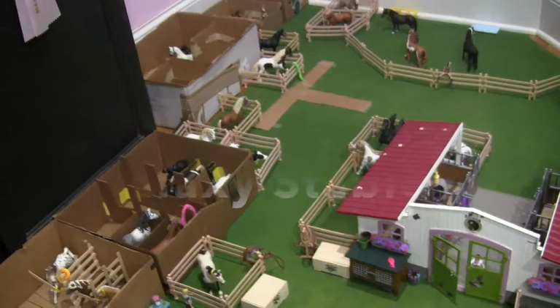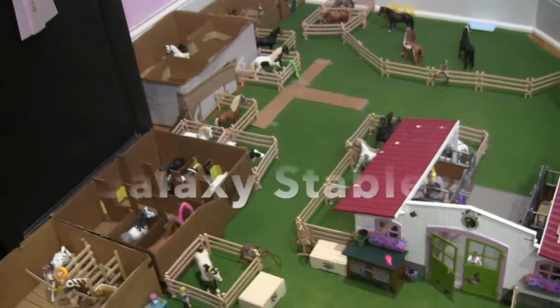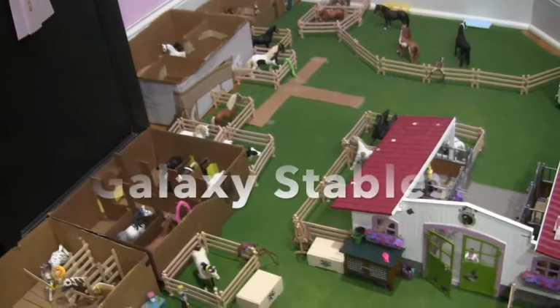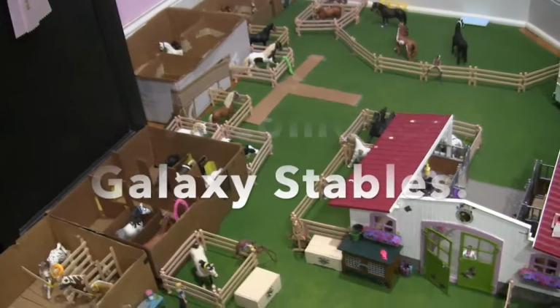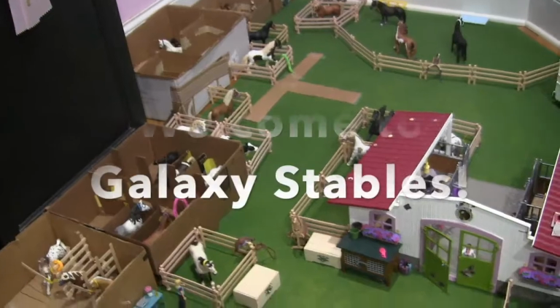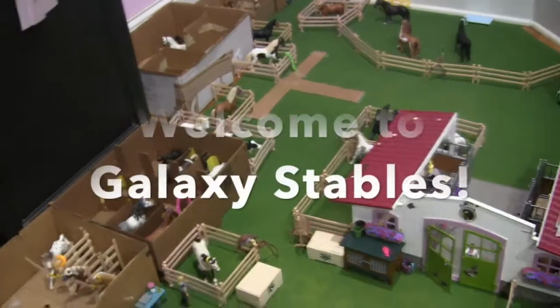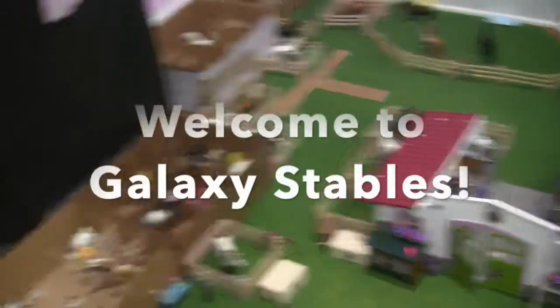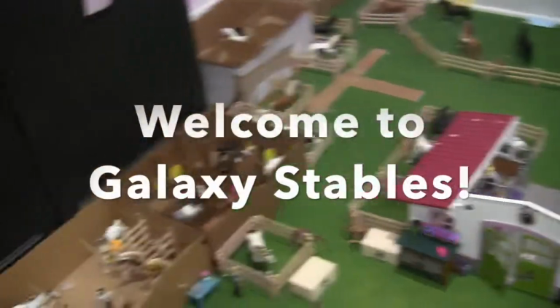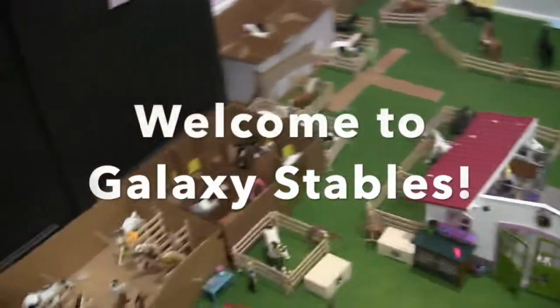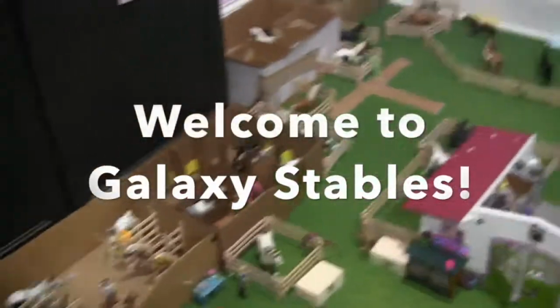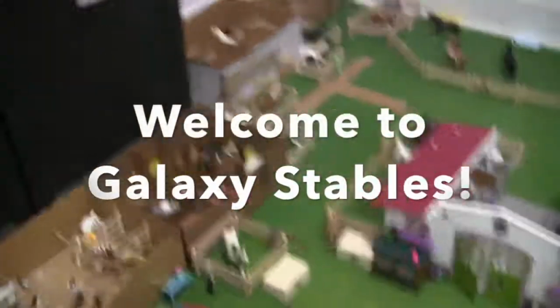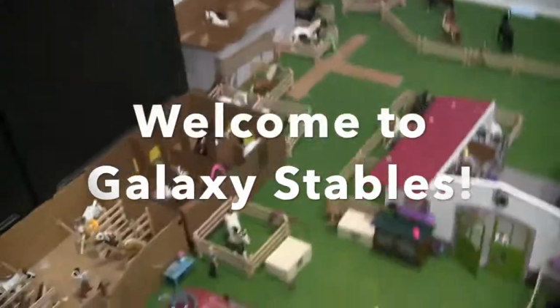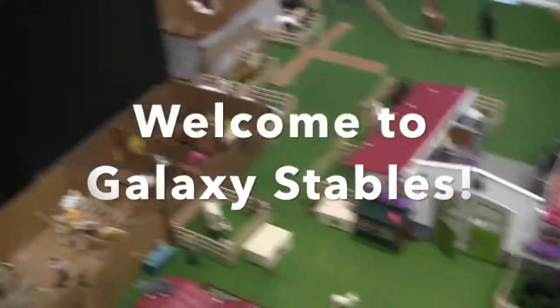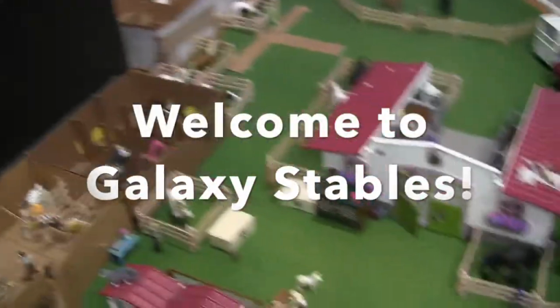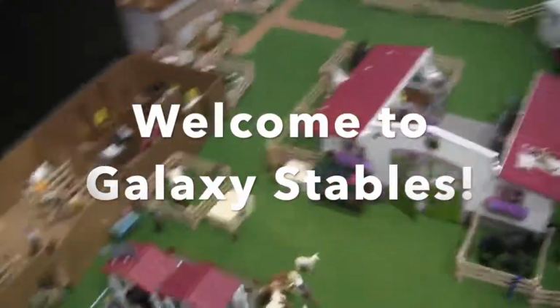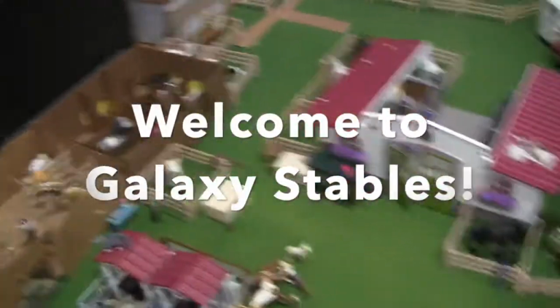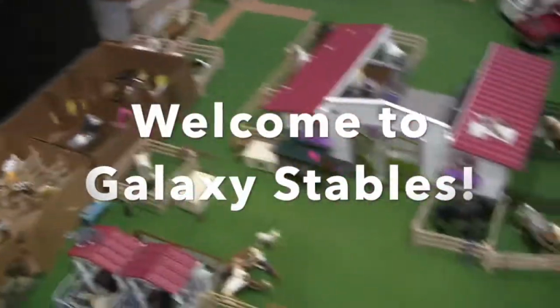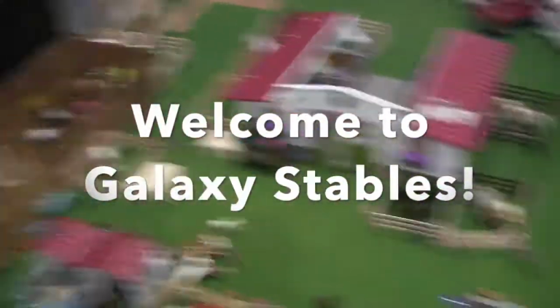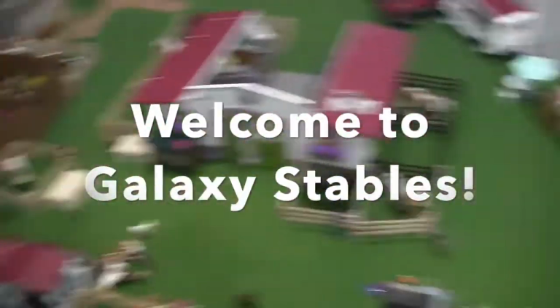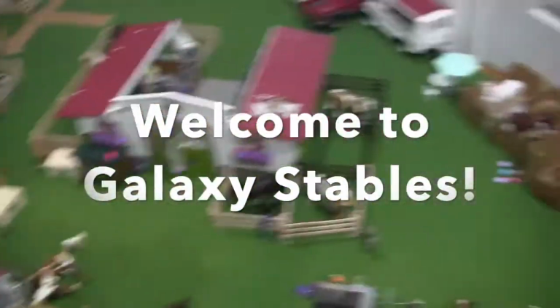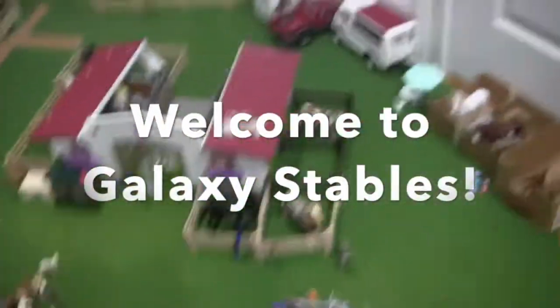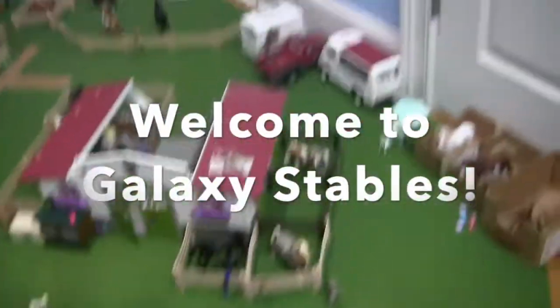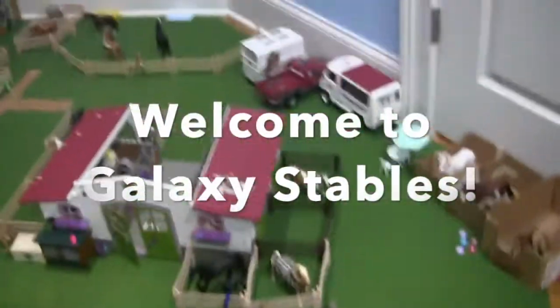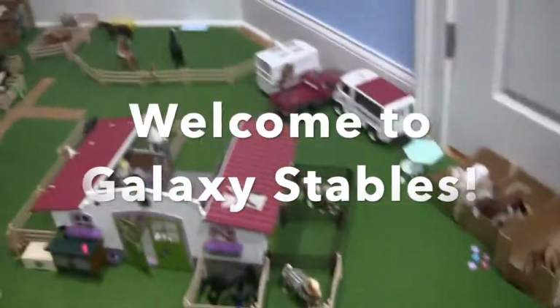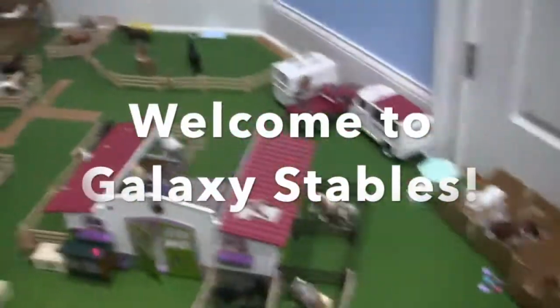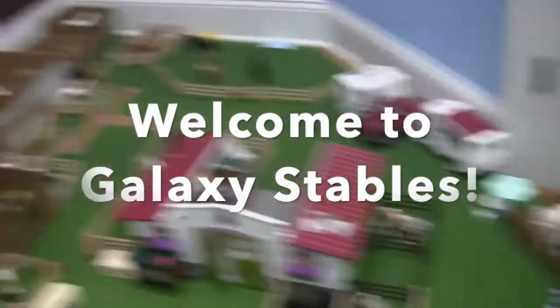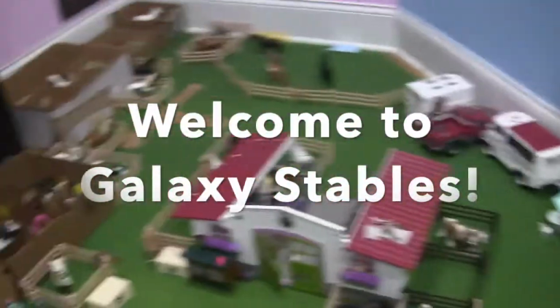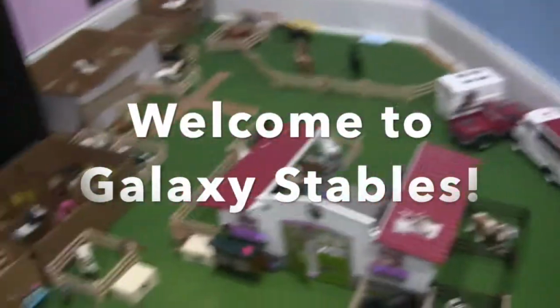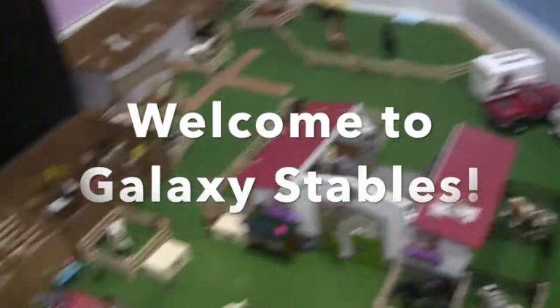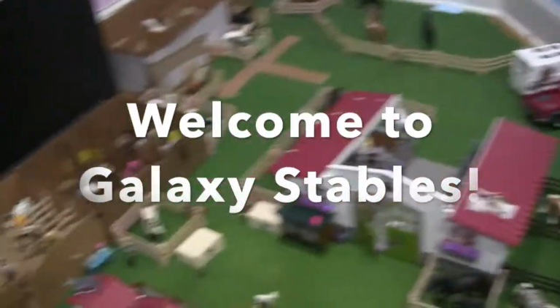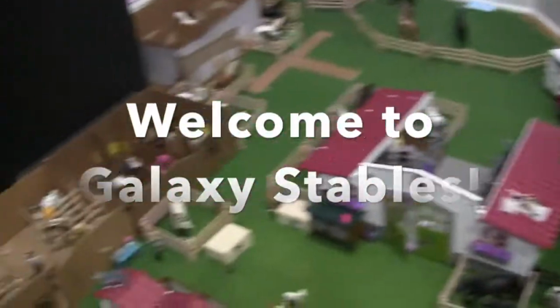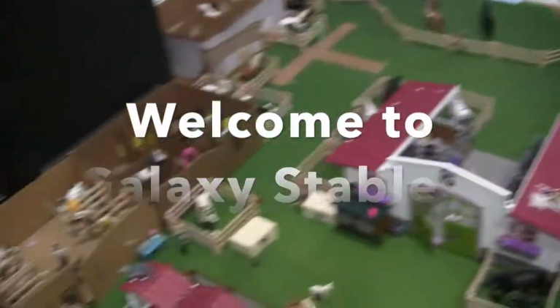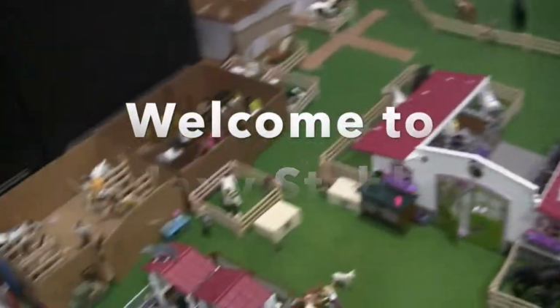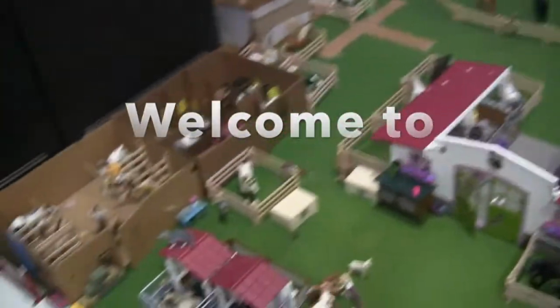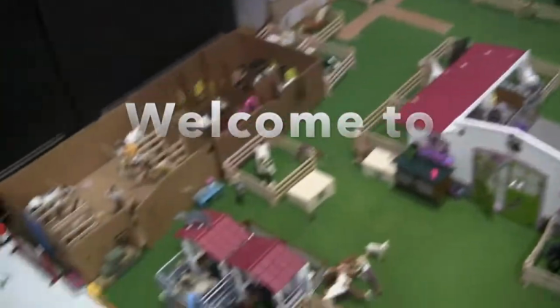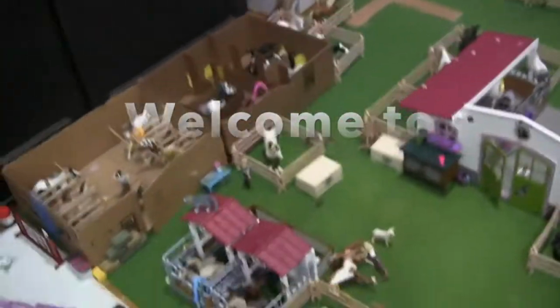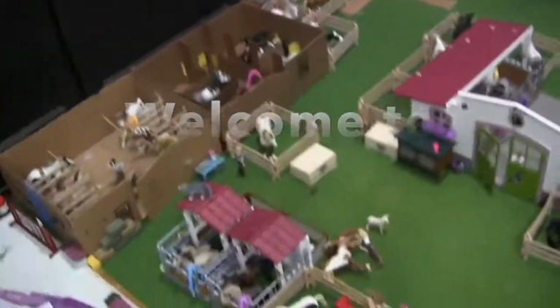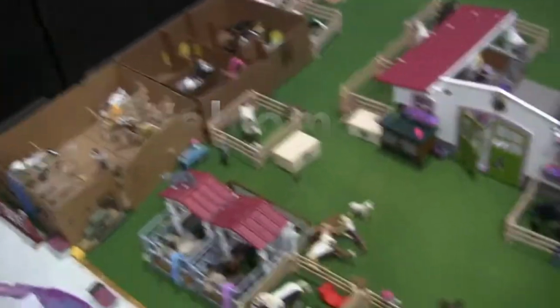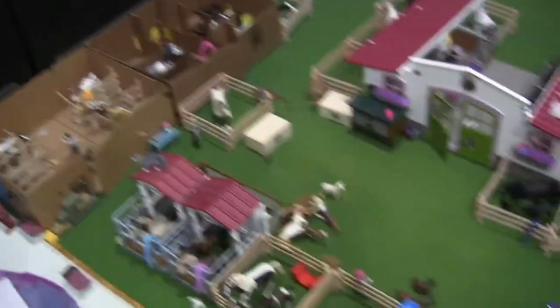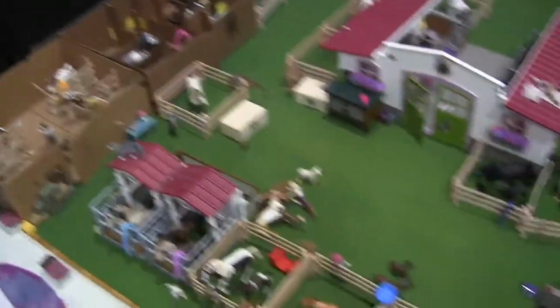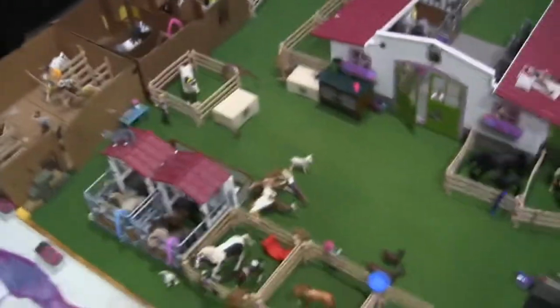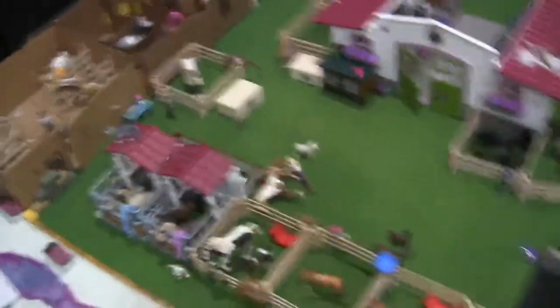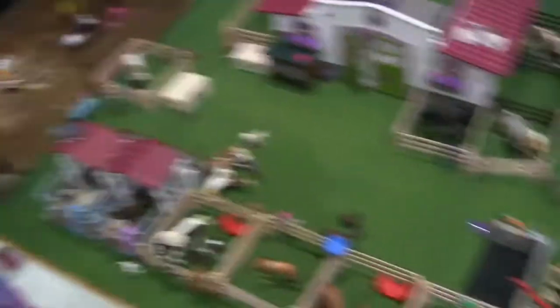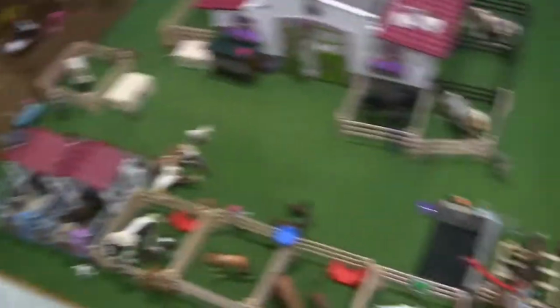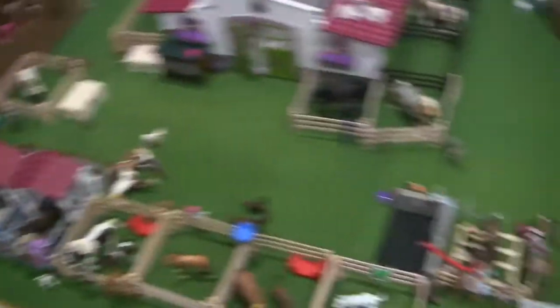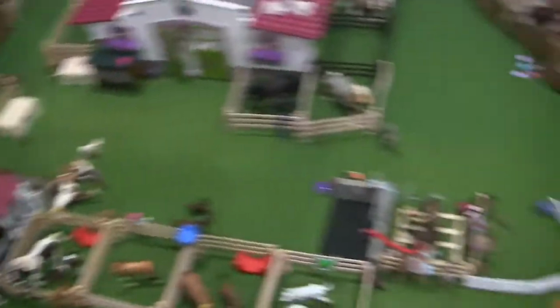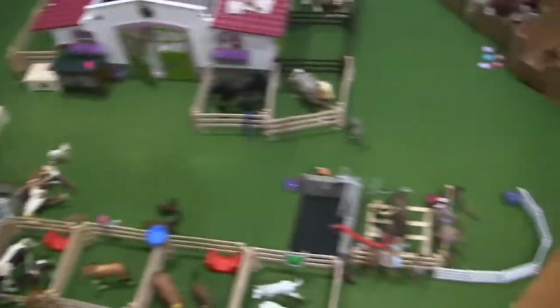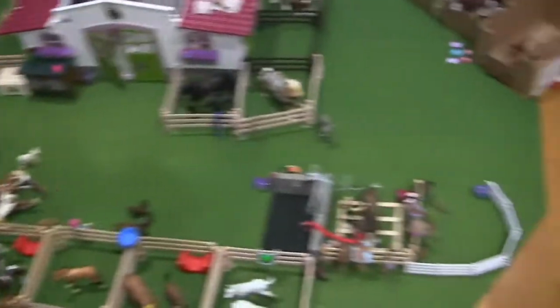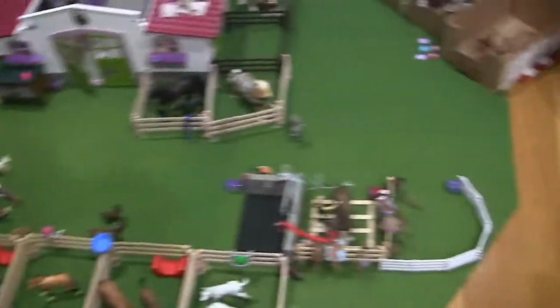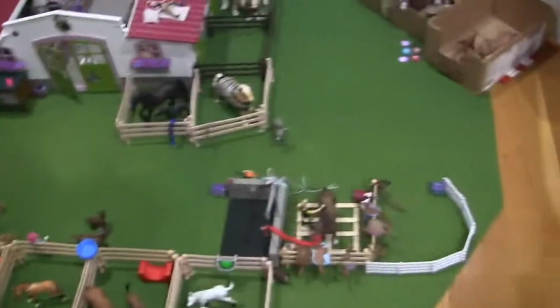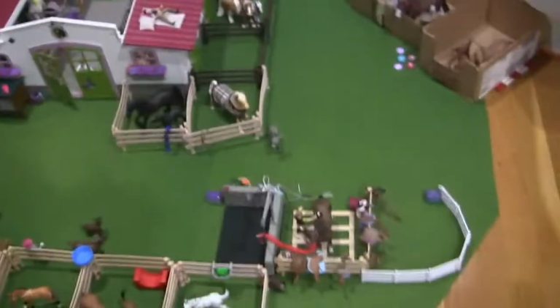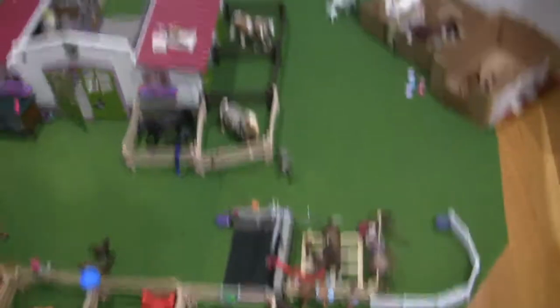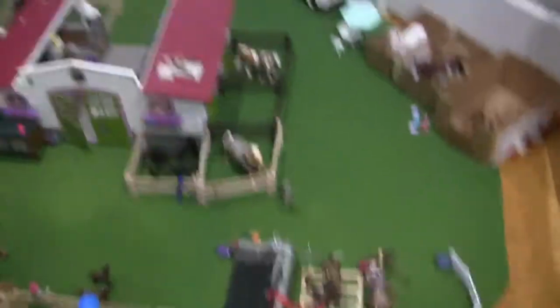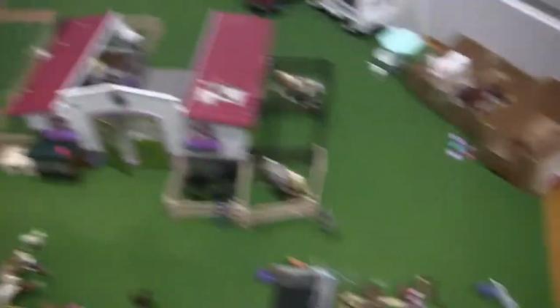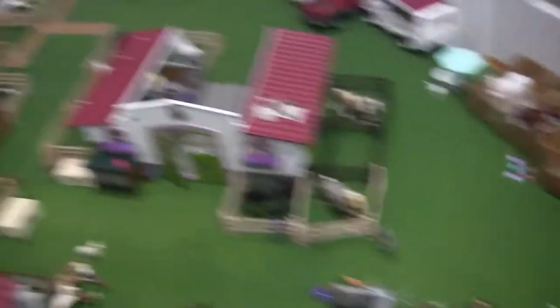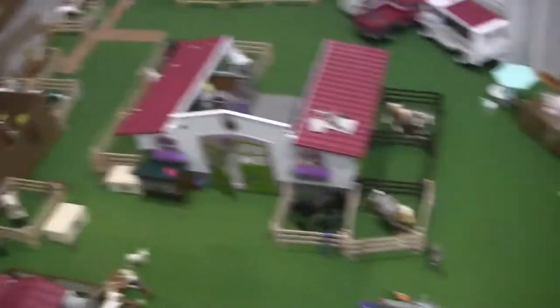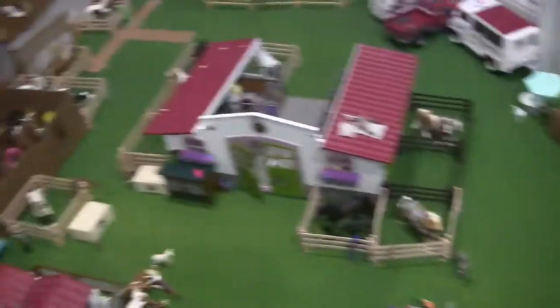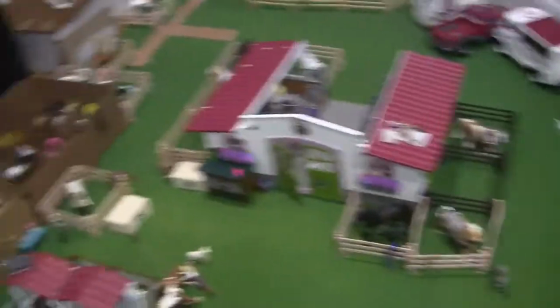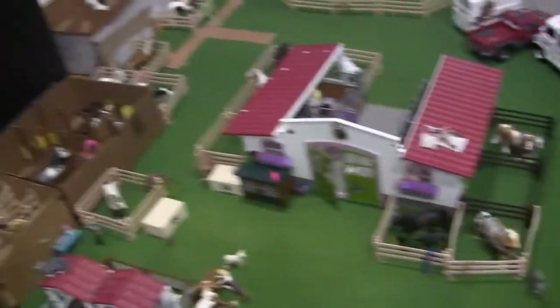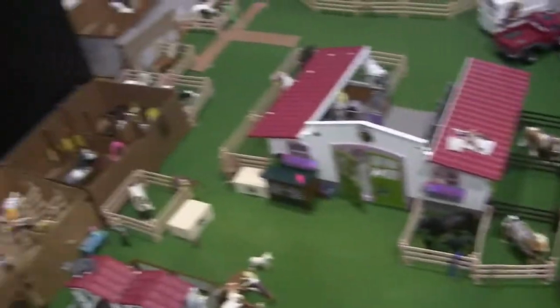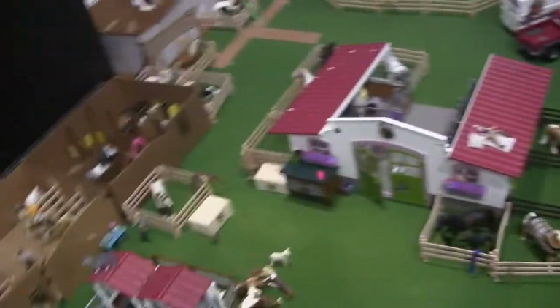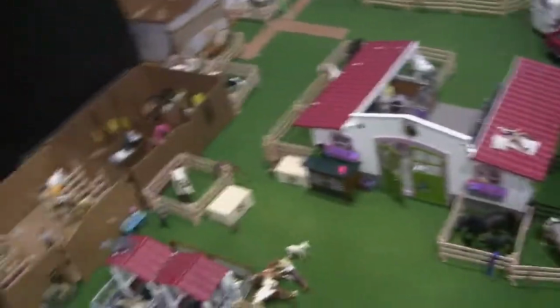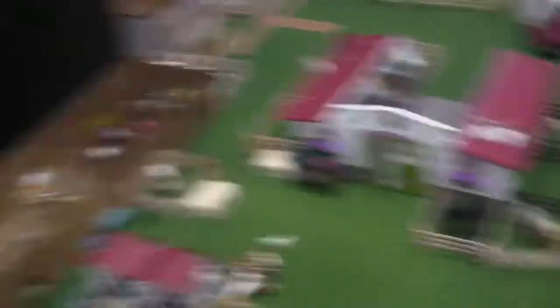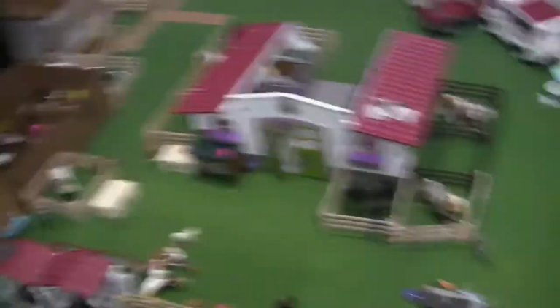Hey, and welcome back to Galaxy Stables. Today I'm going to be giving you a barn tour of my Galaxy Stables.